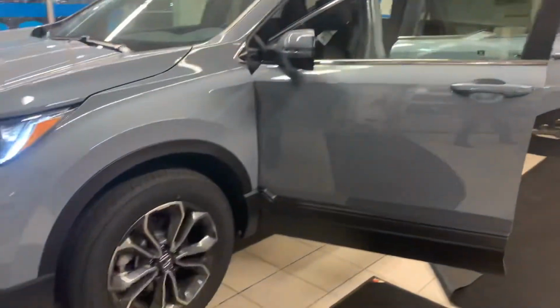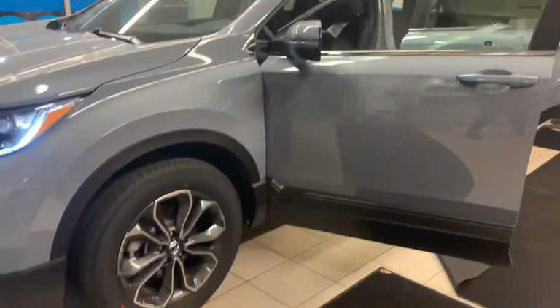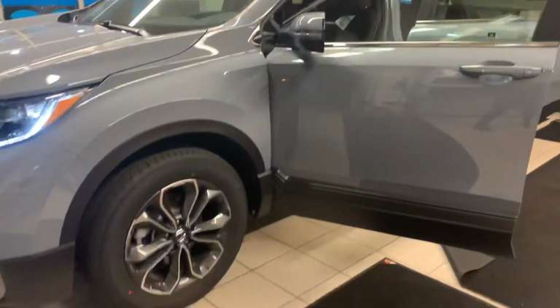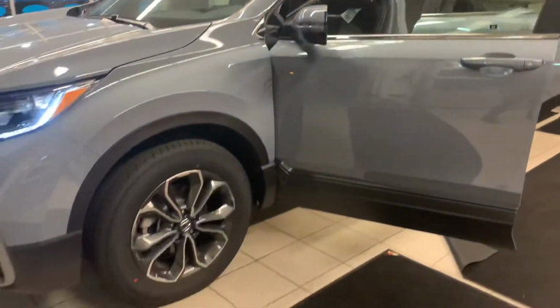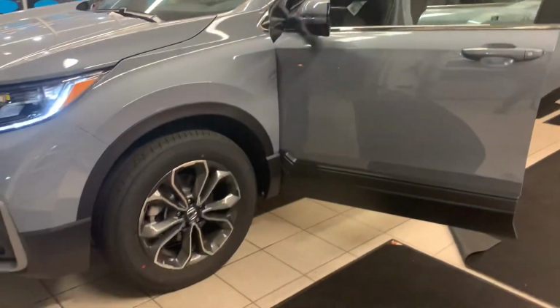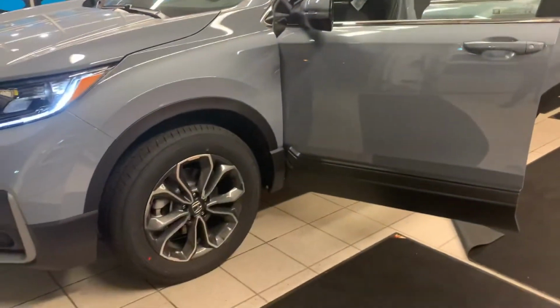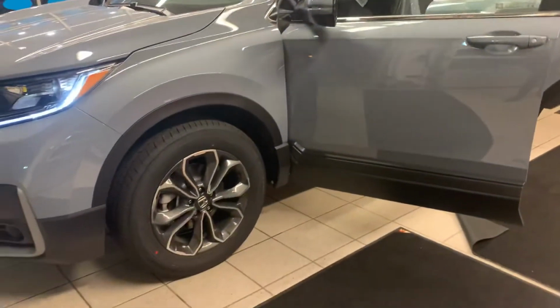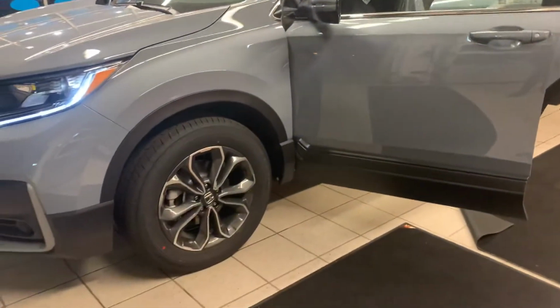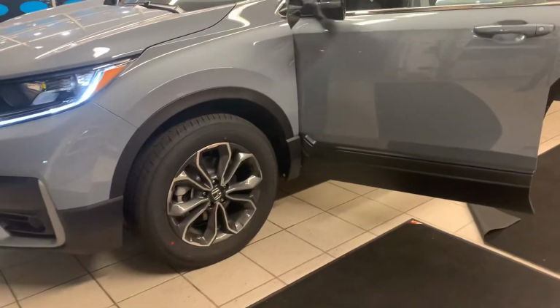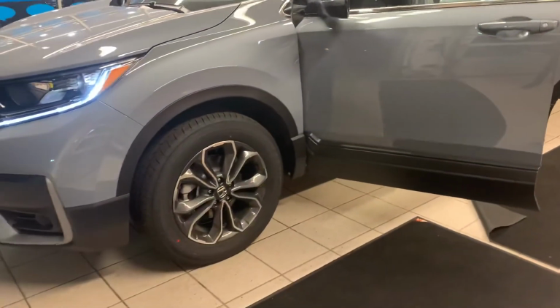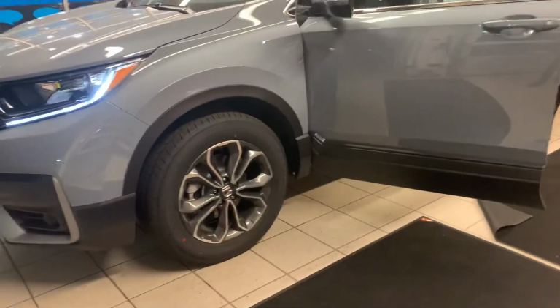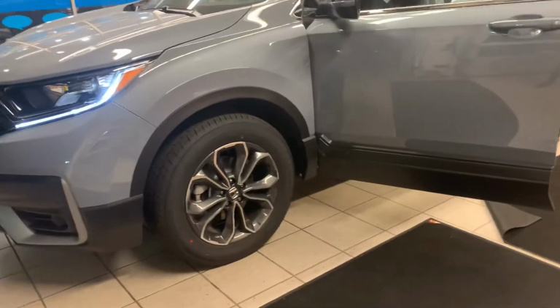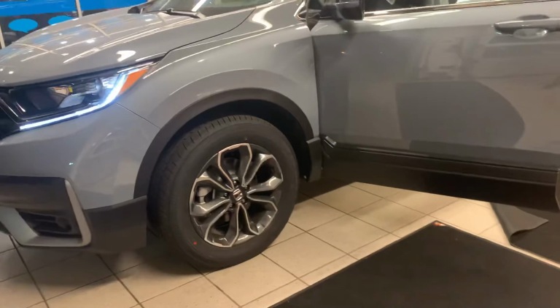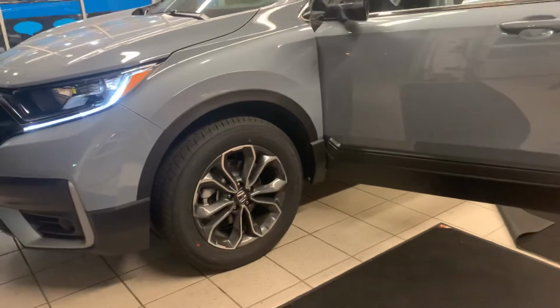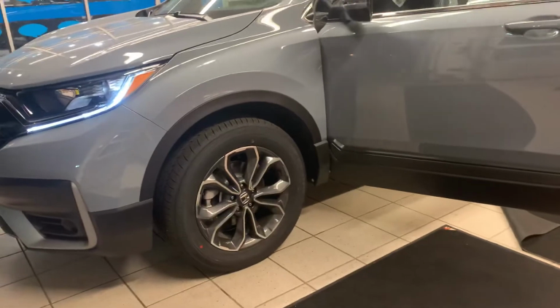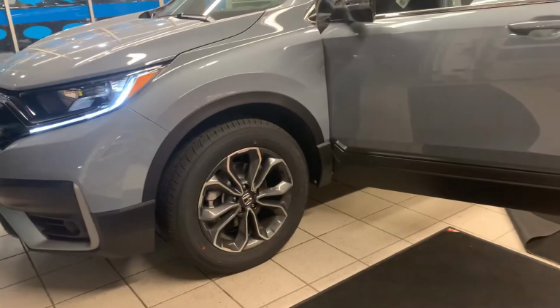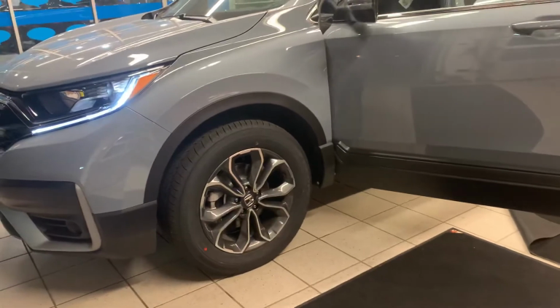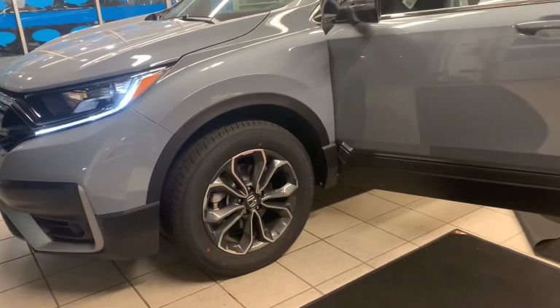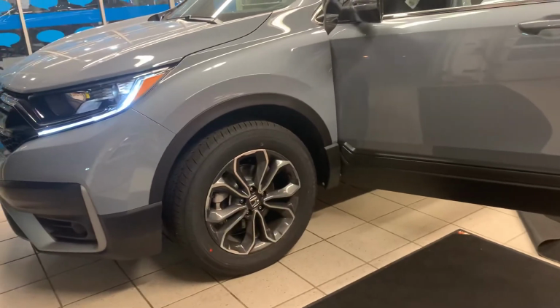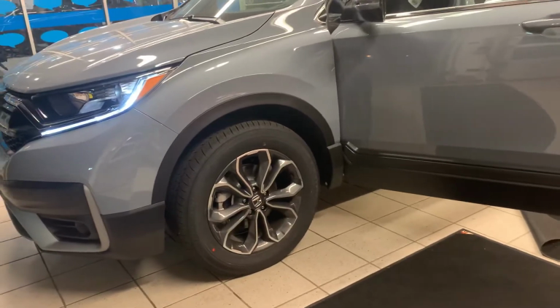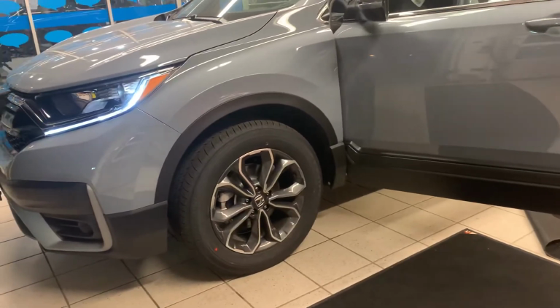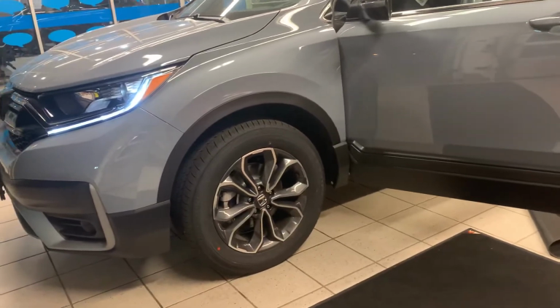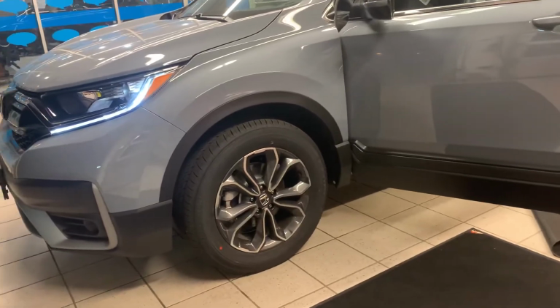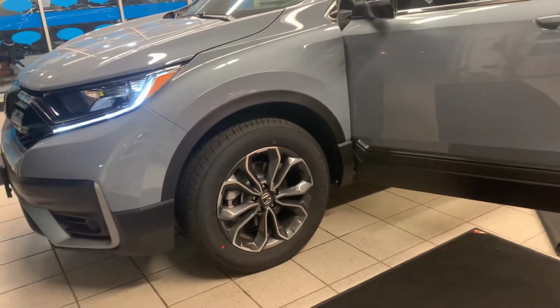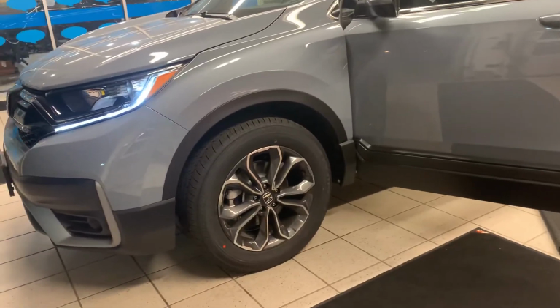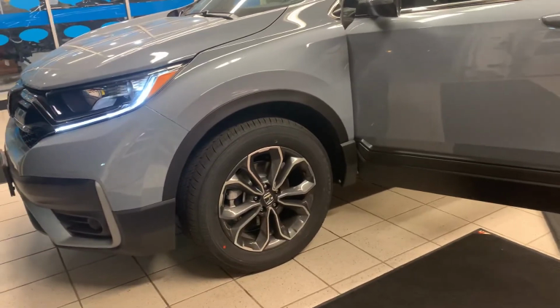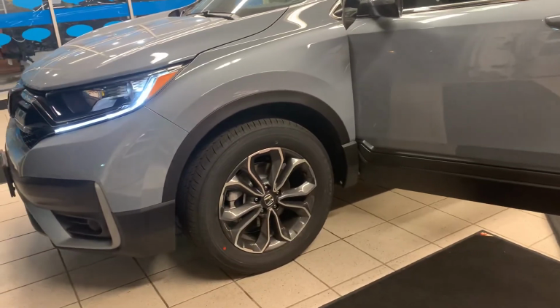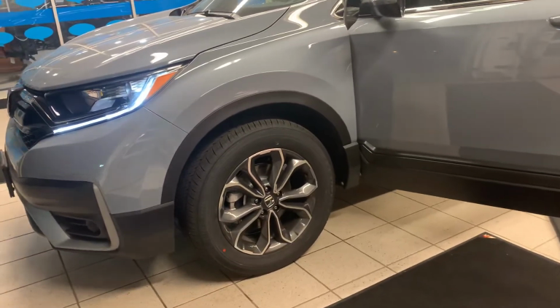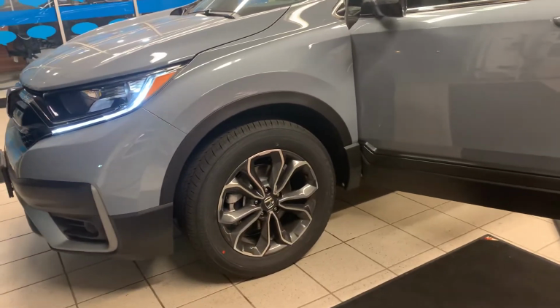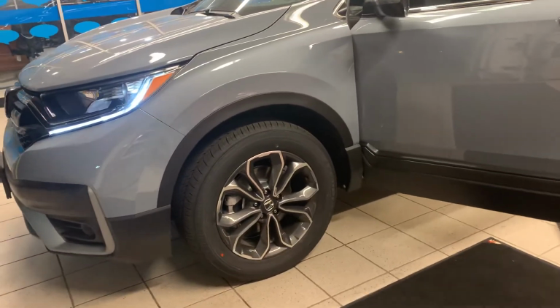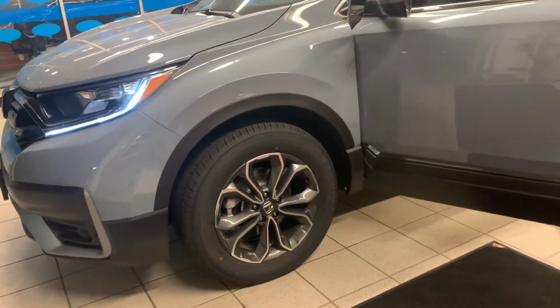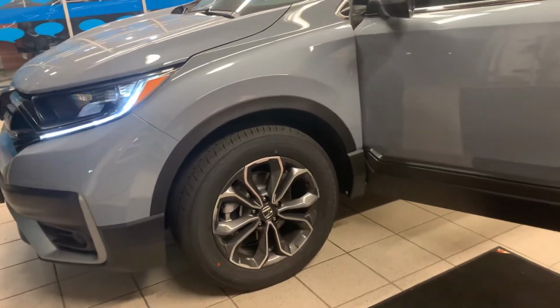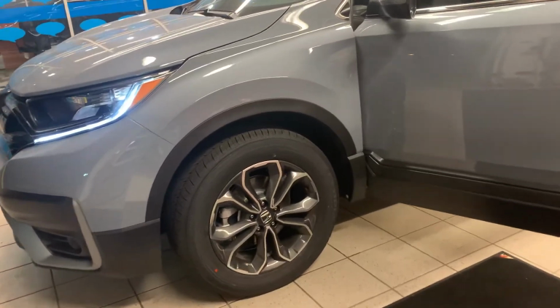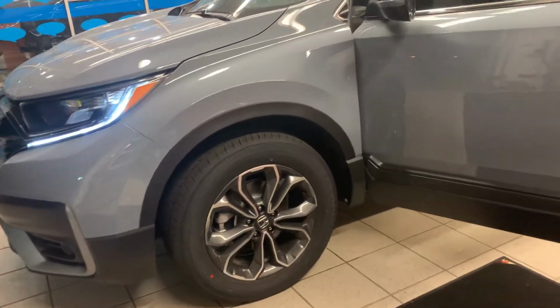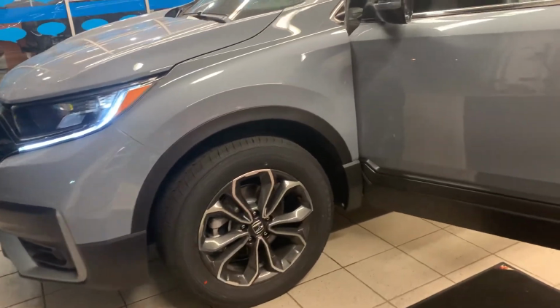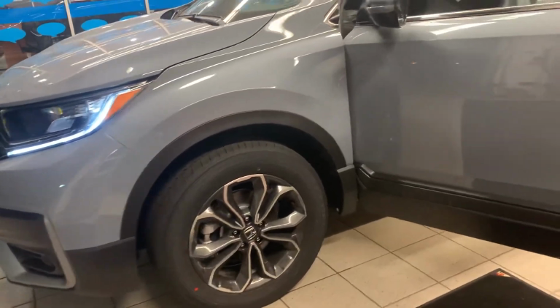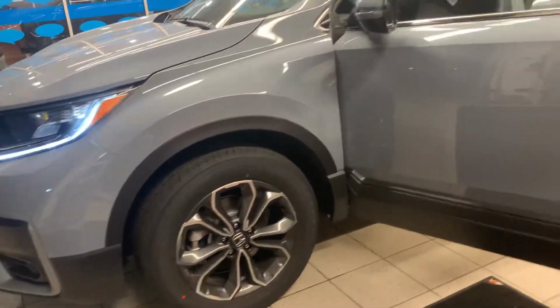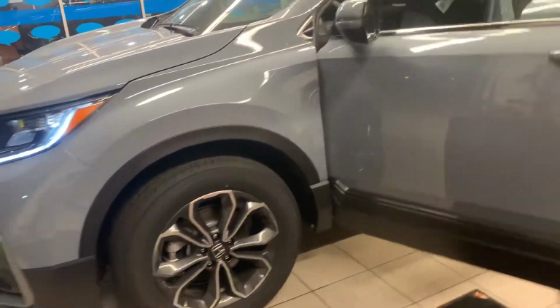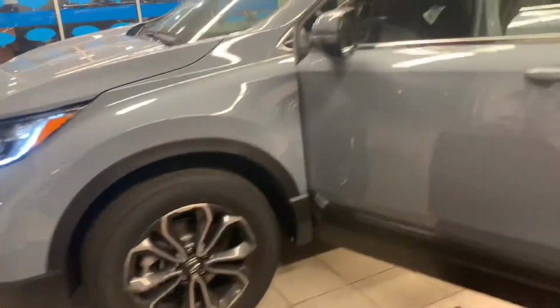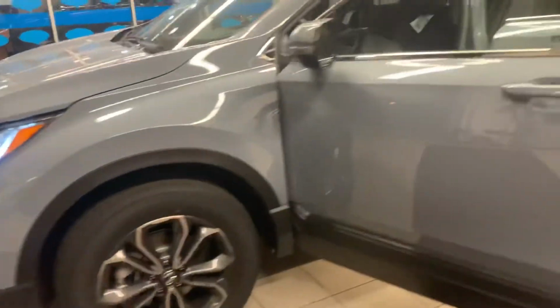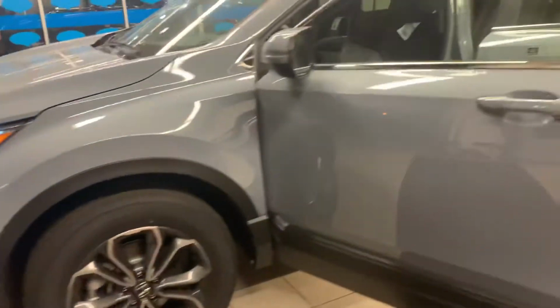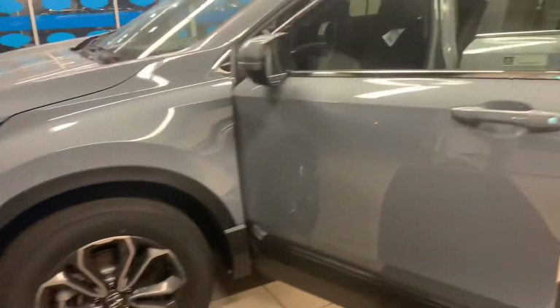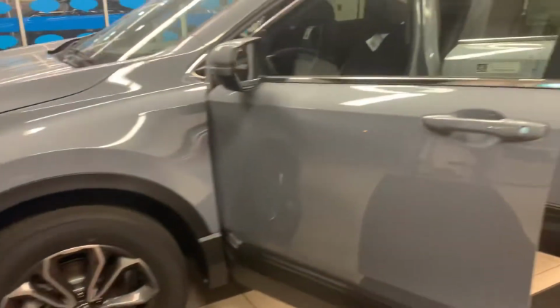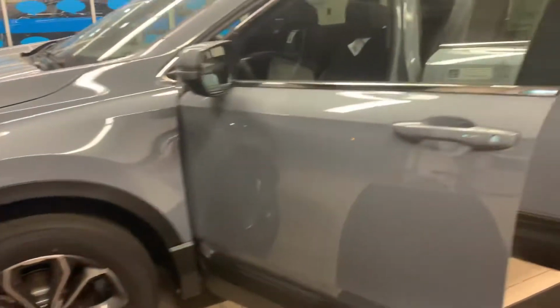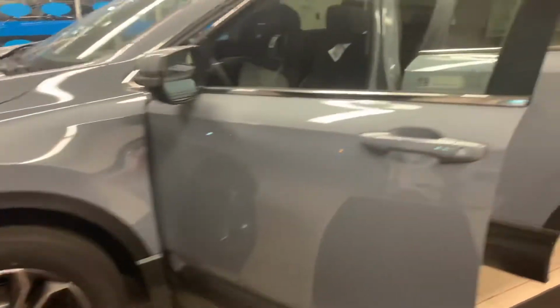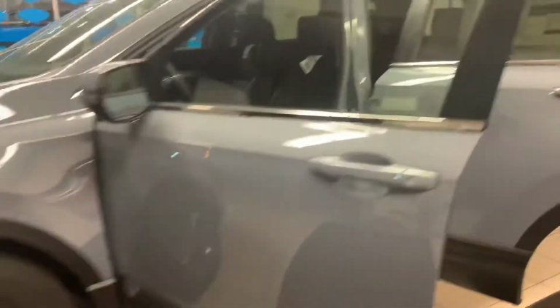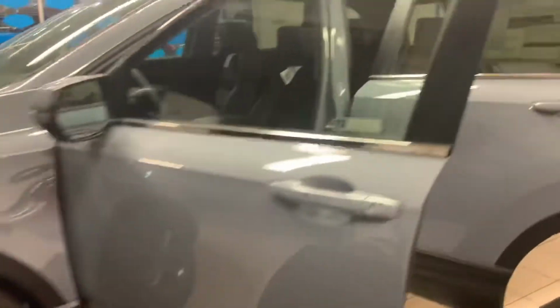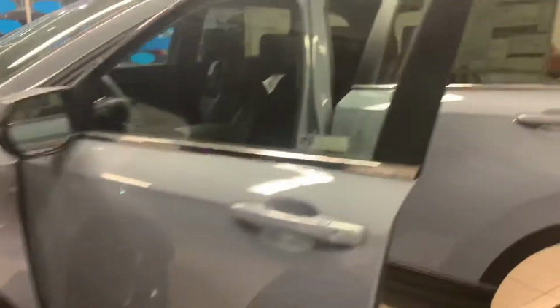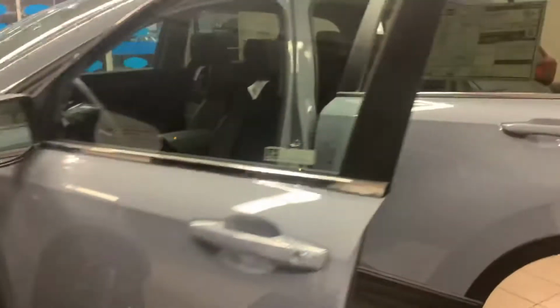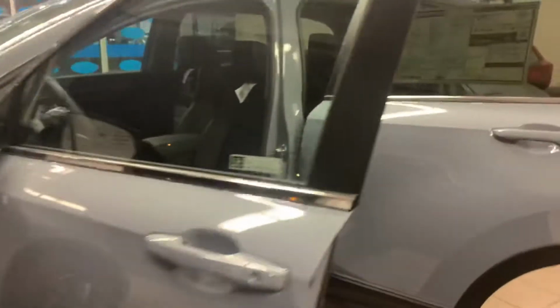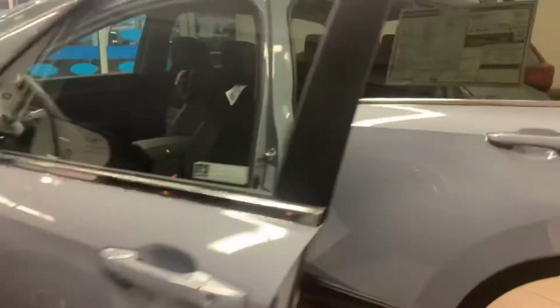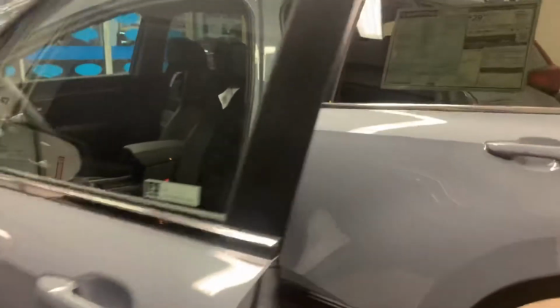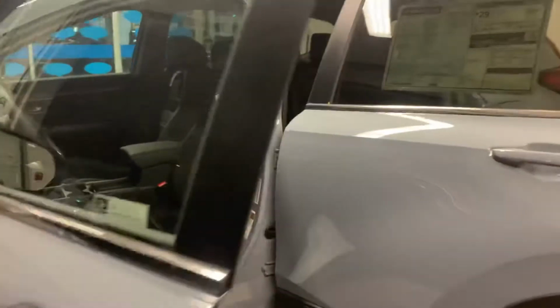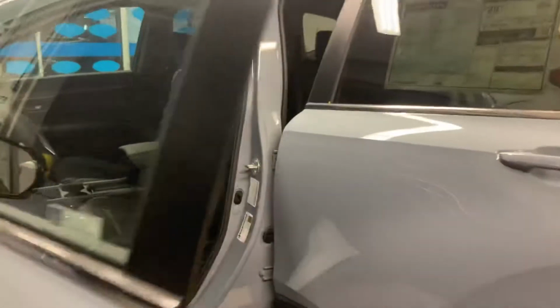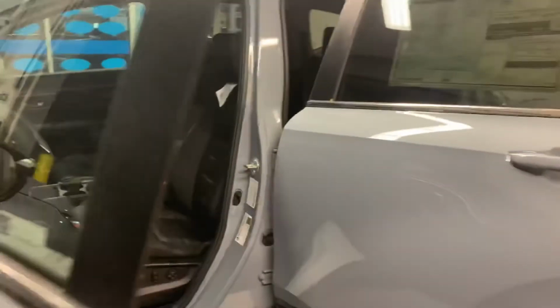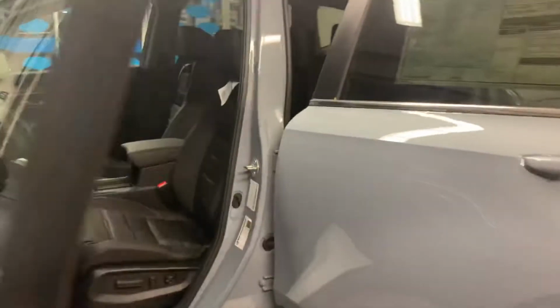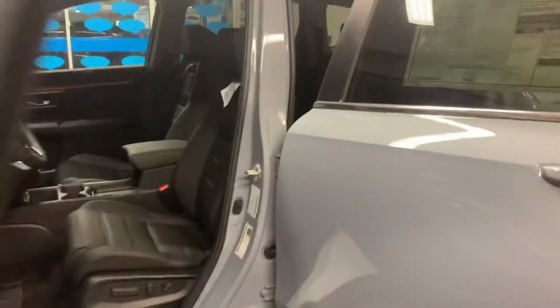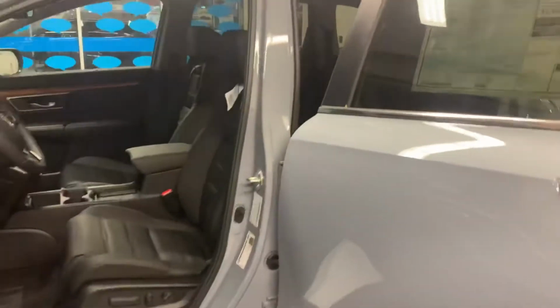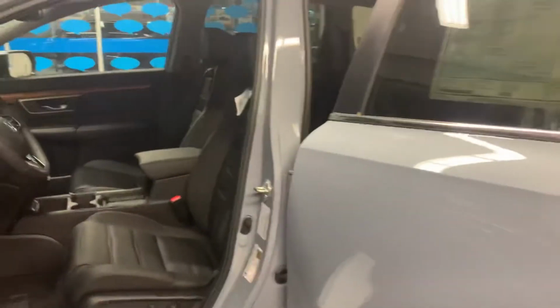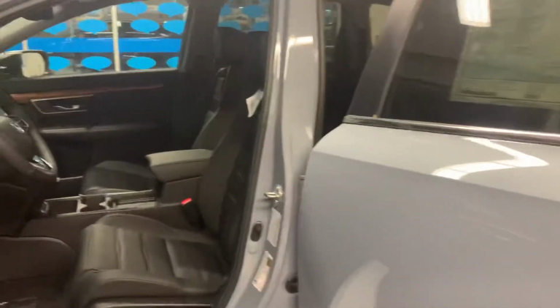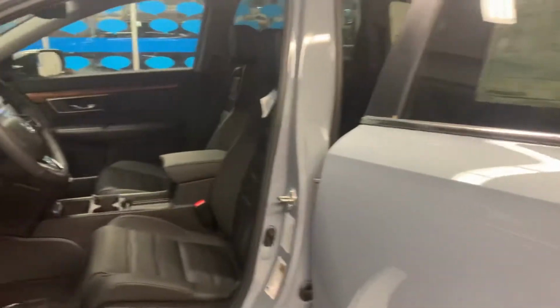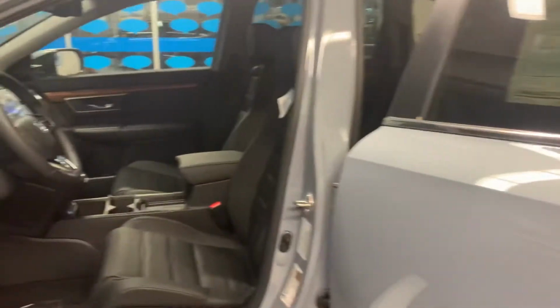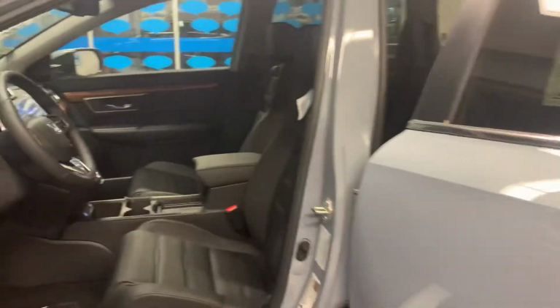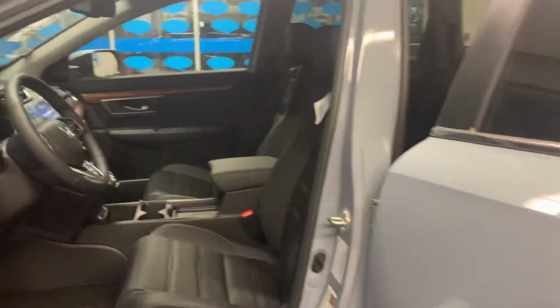As we come to the side, you can see the 18-inch alloy wheels and rims. Then we're going to wrap around to the front here.